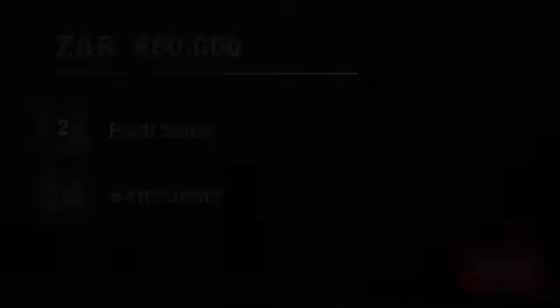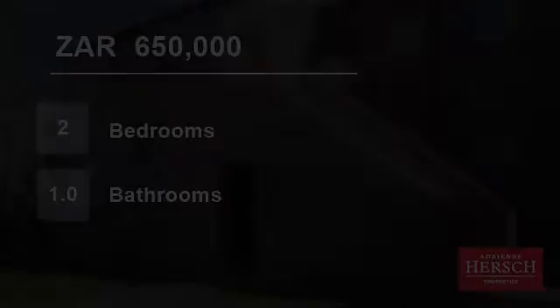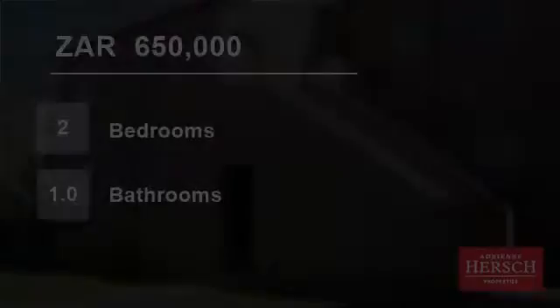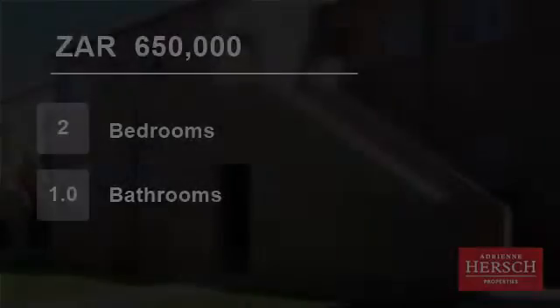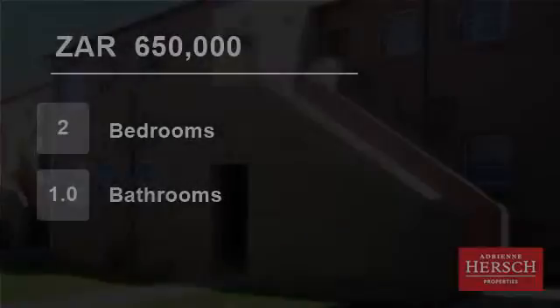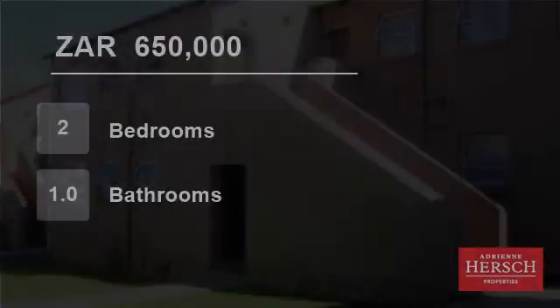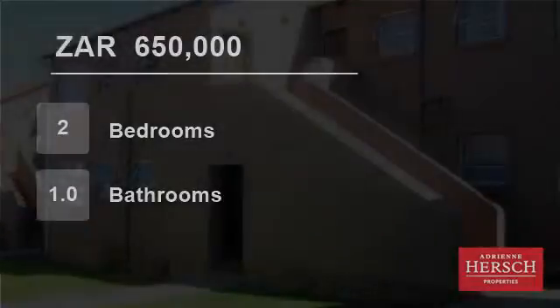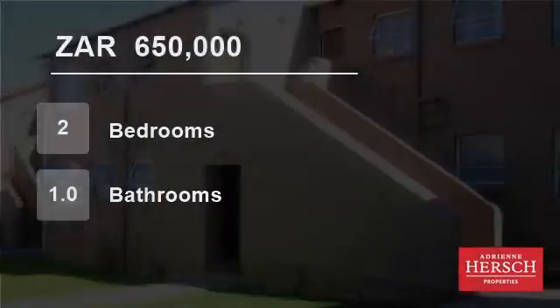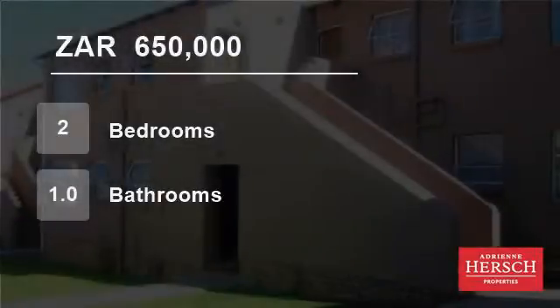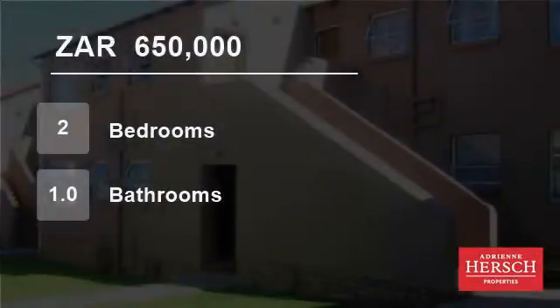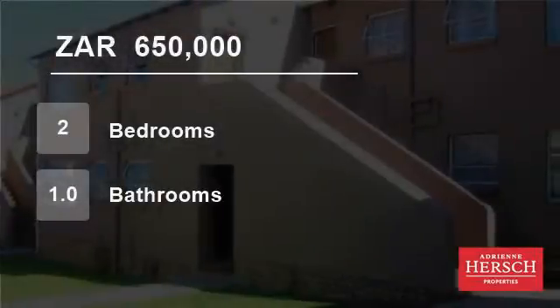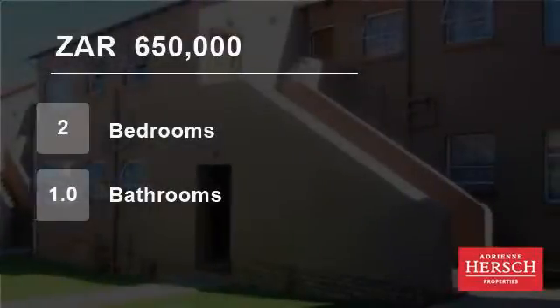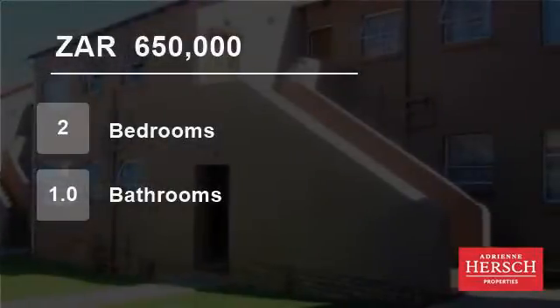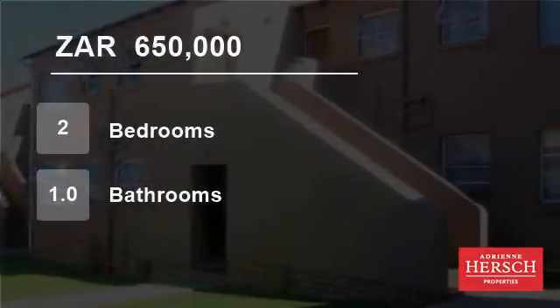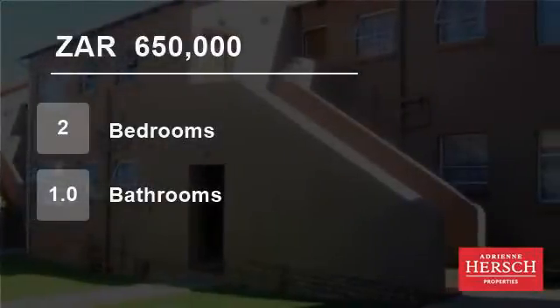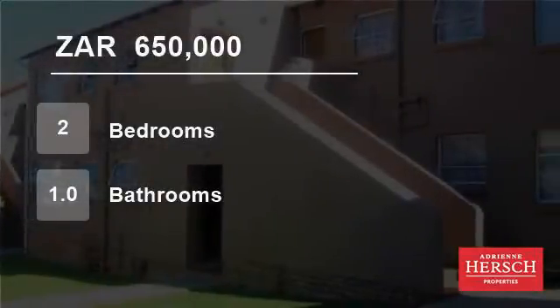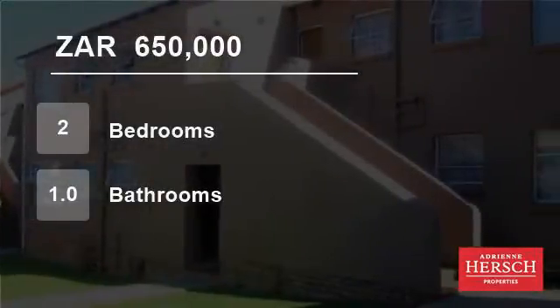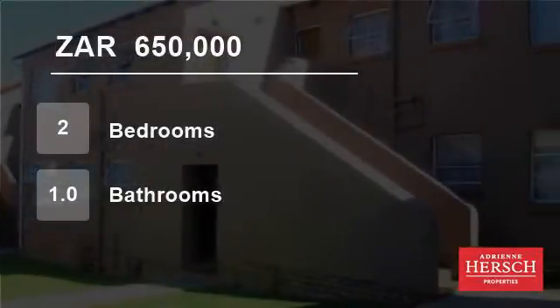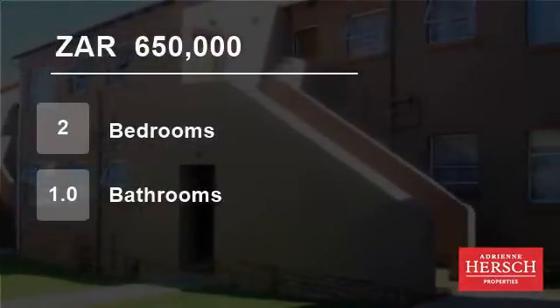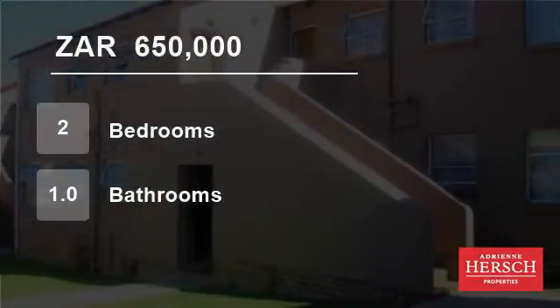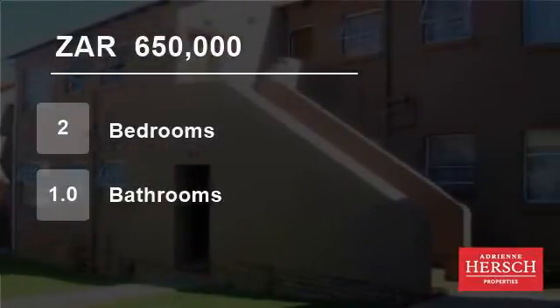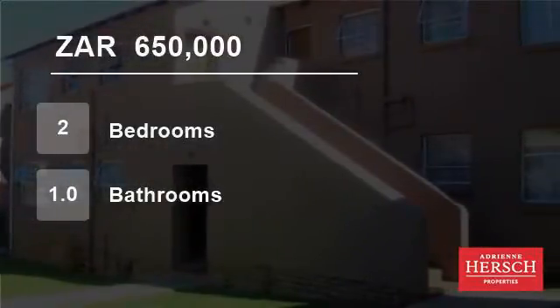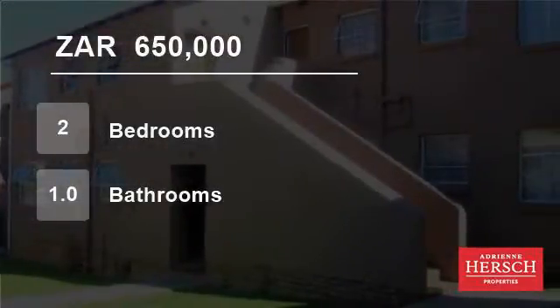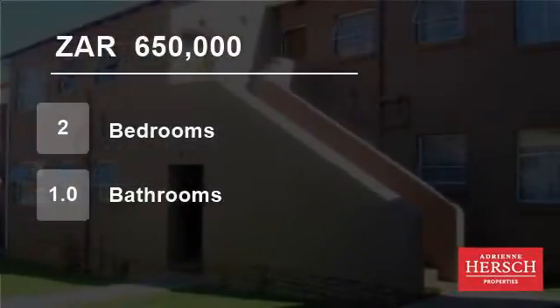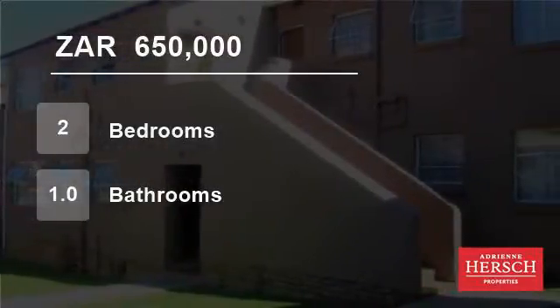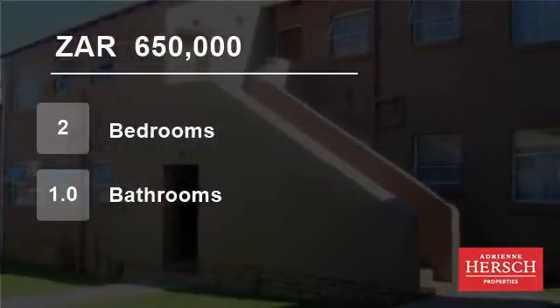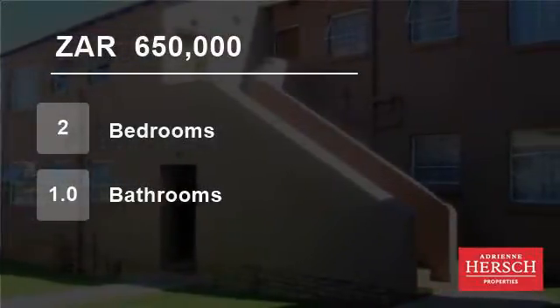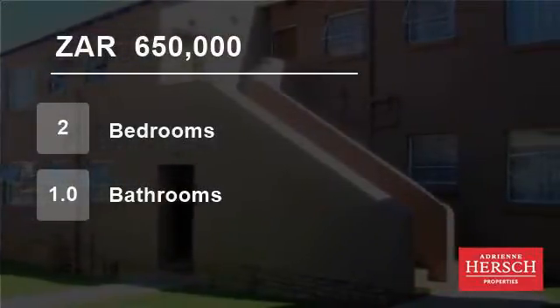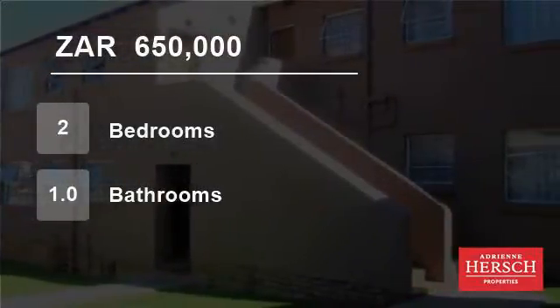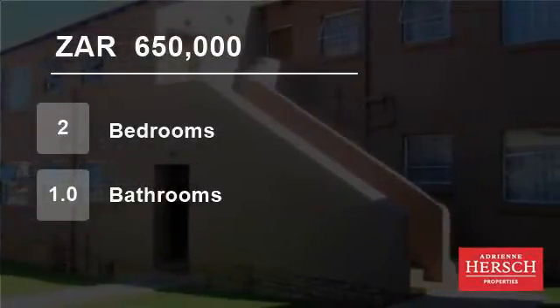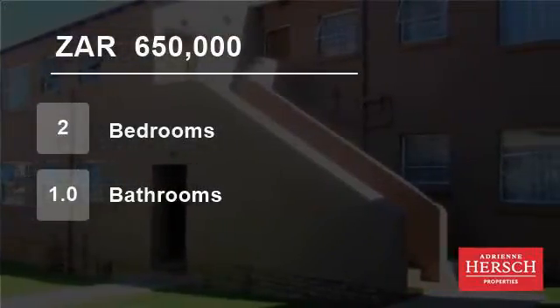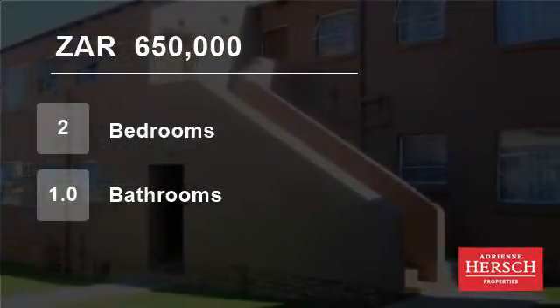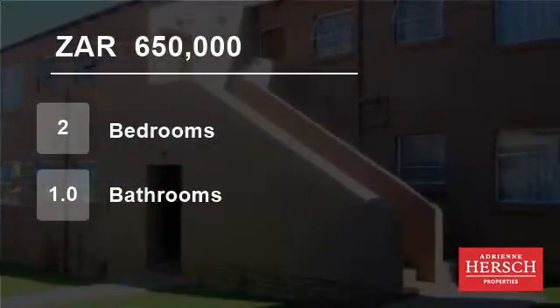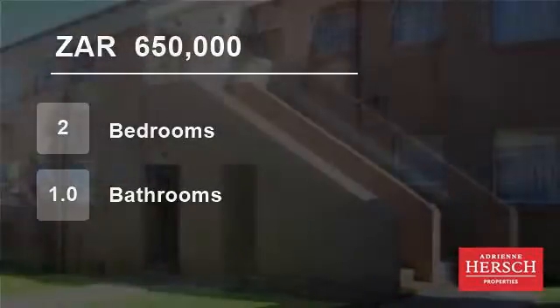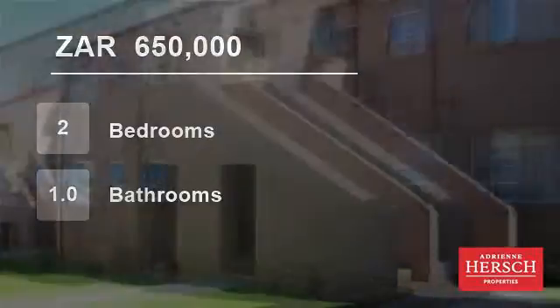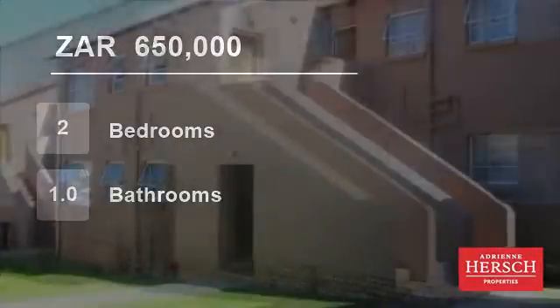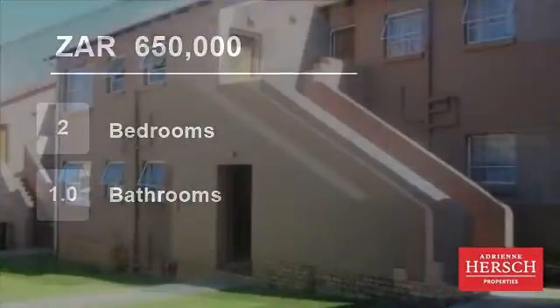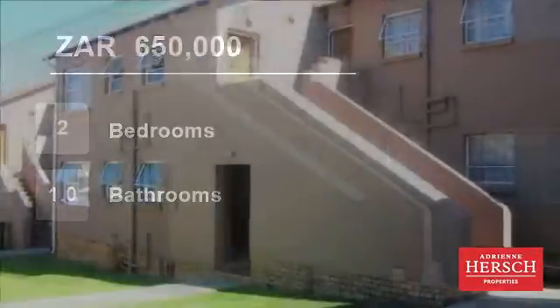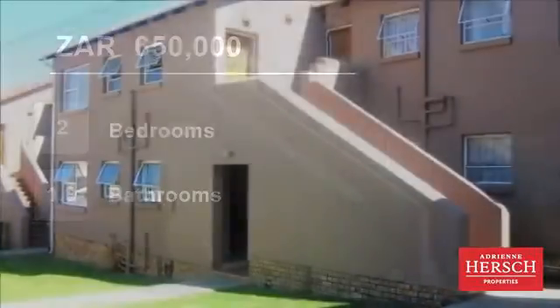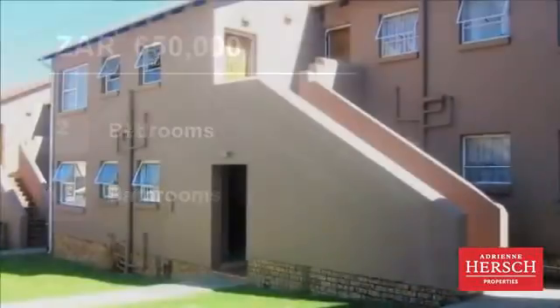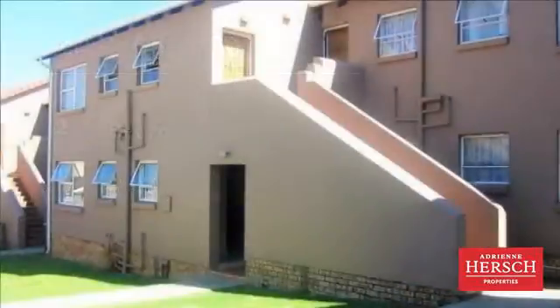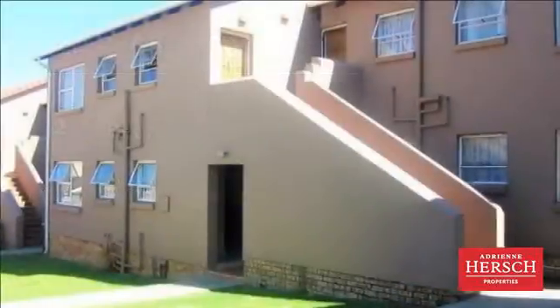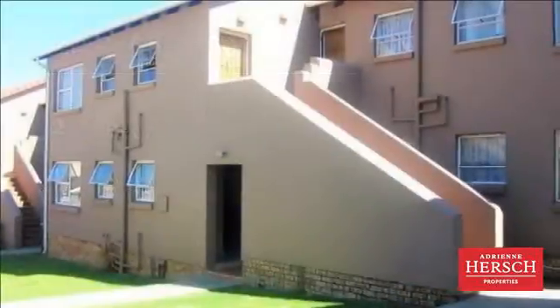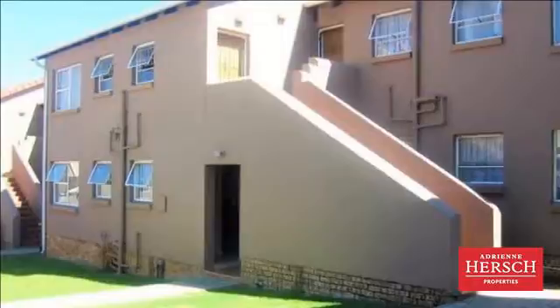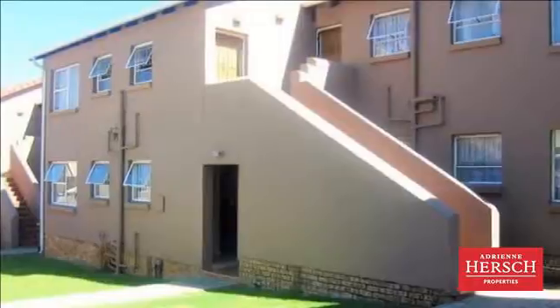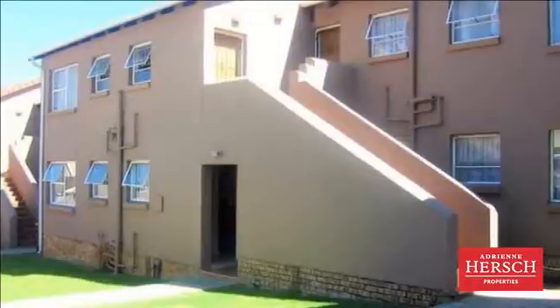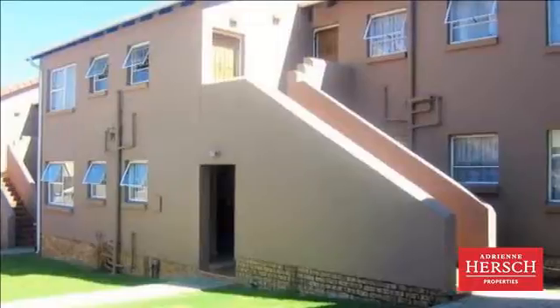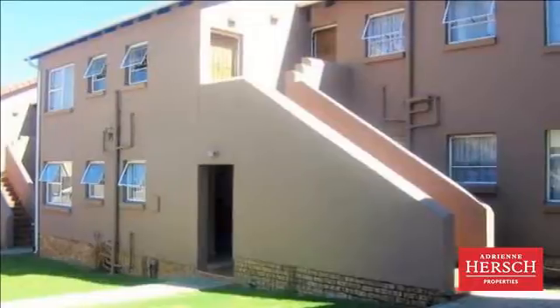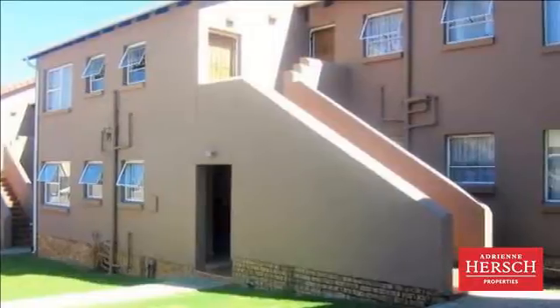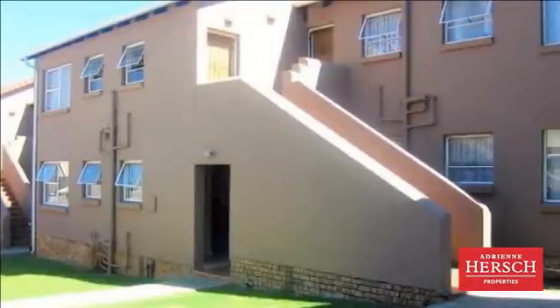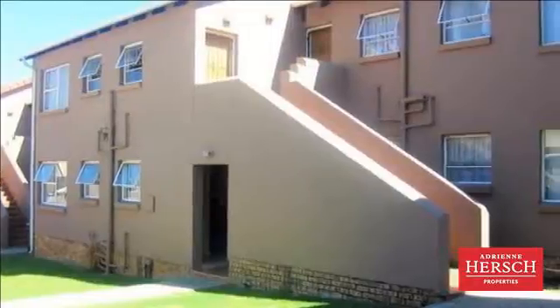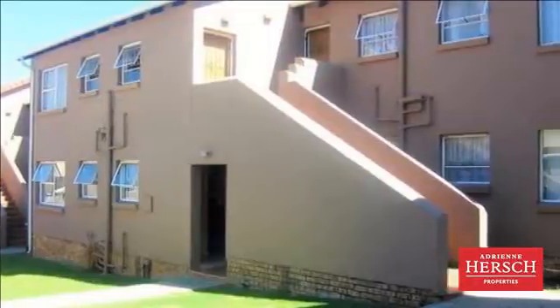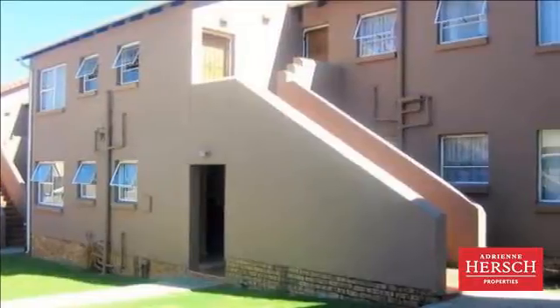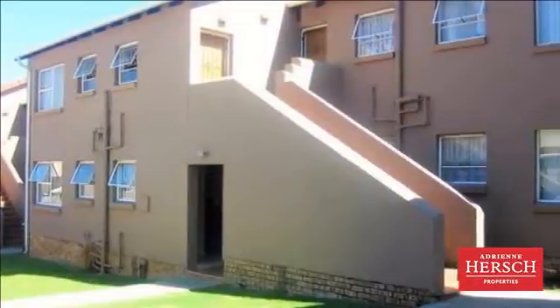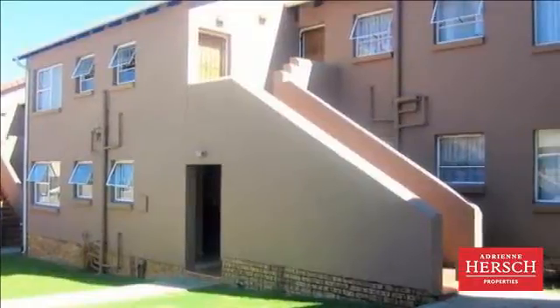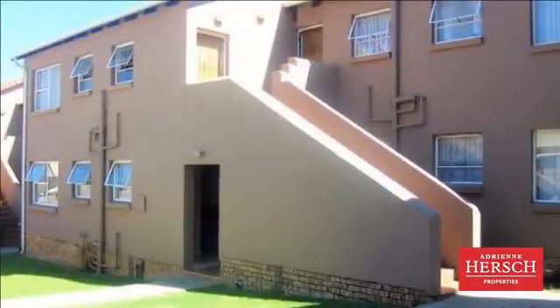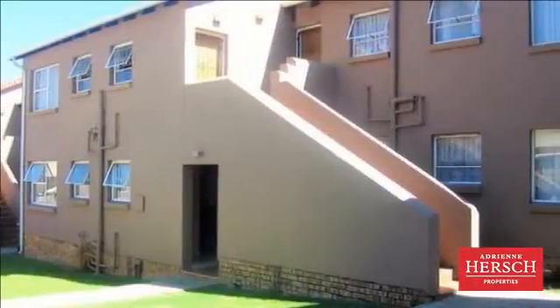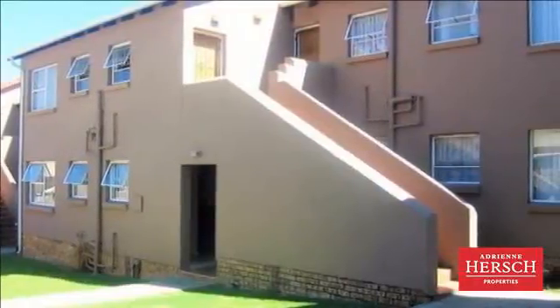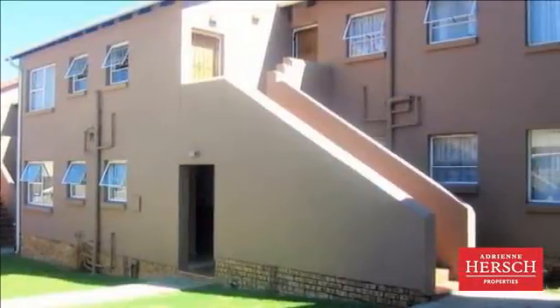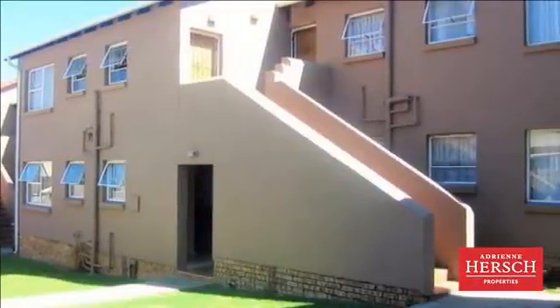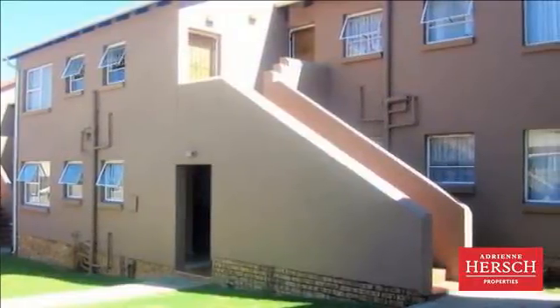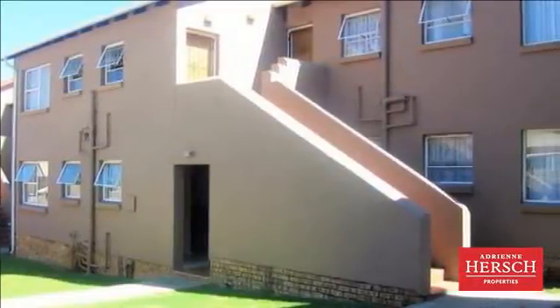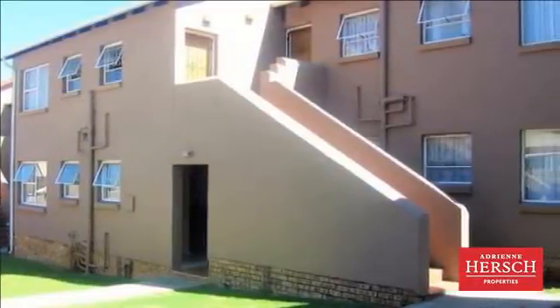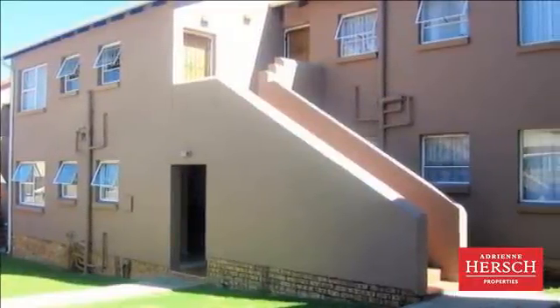Welcome to this two-bedroom flat for sale in Vorna Valley, Midrand, Gauteng, South Africa for R650,000.